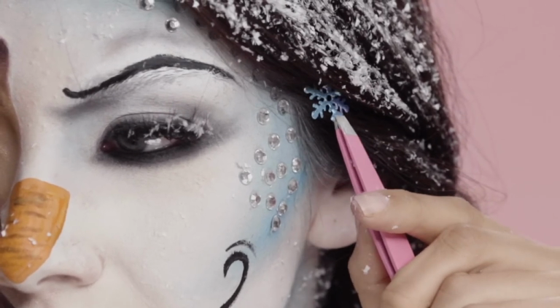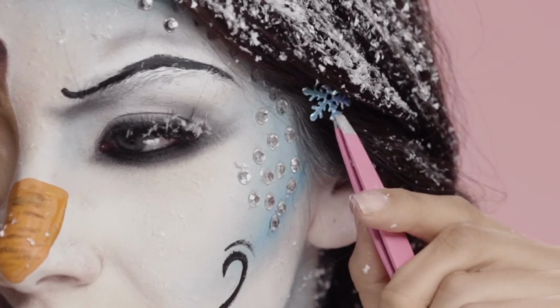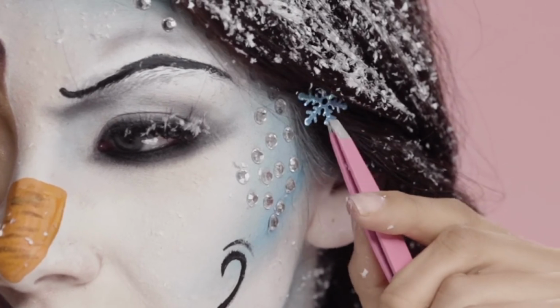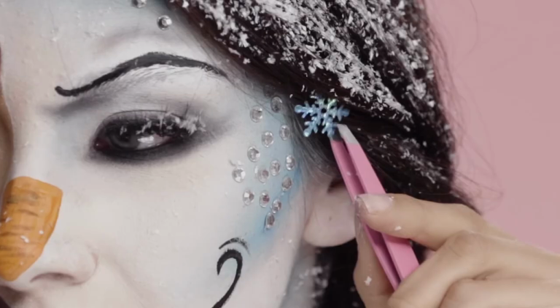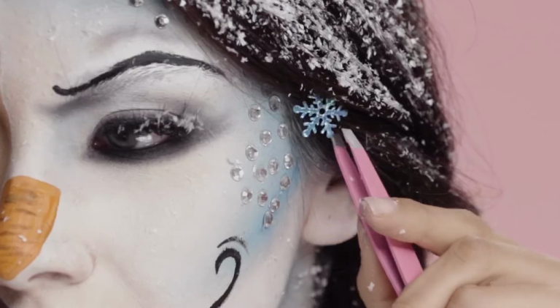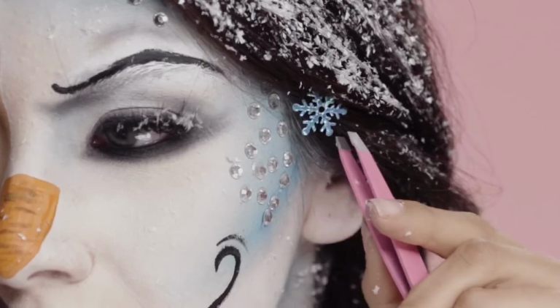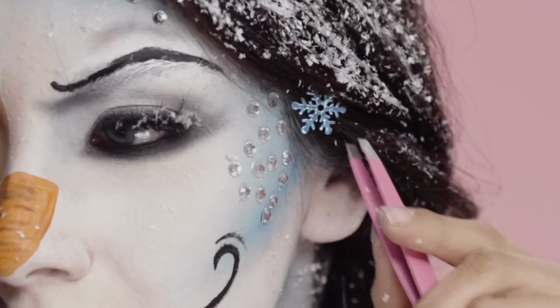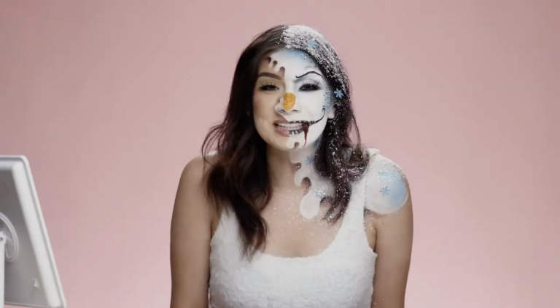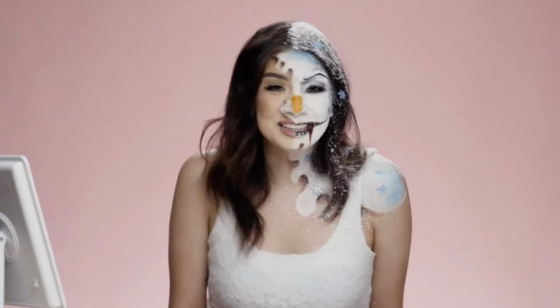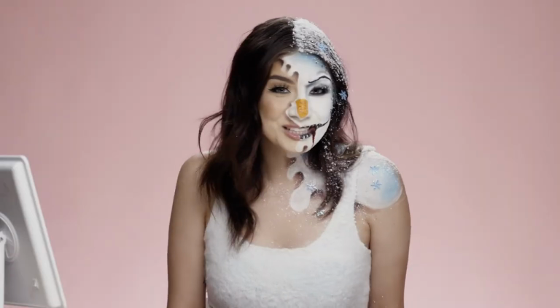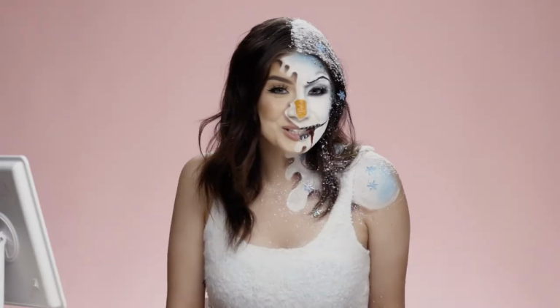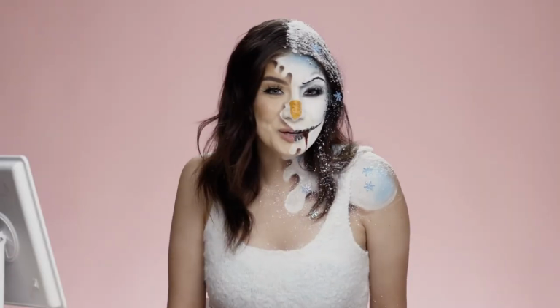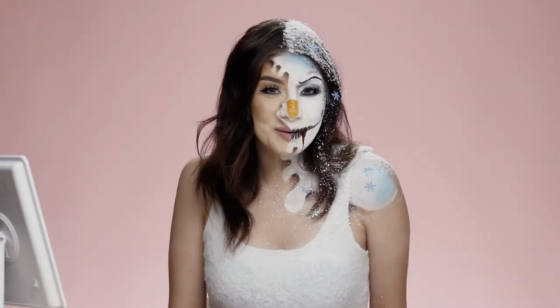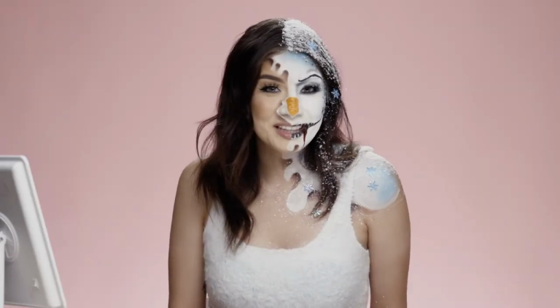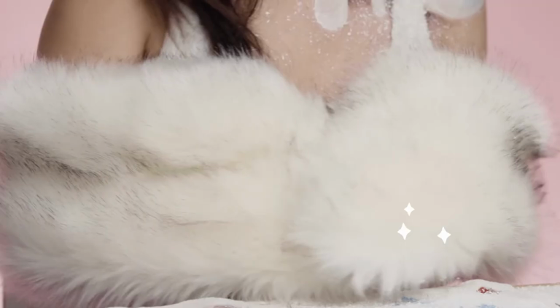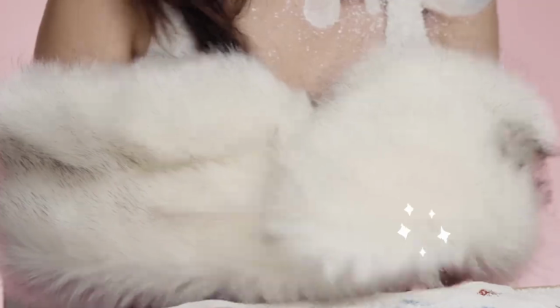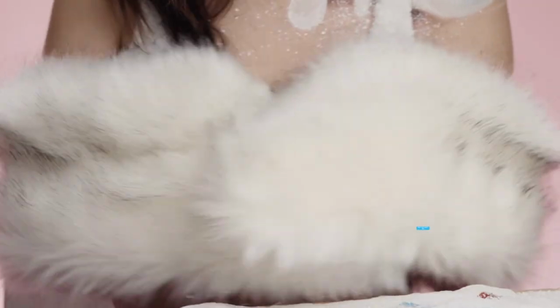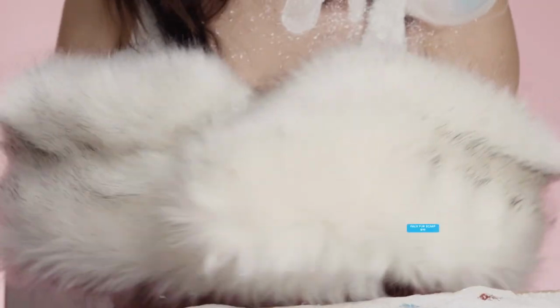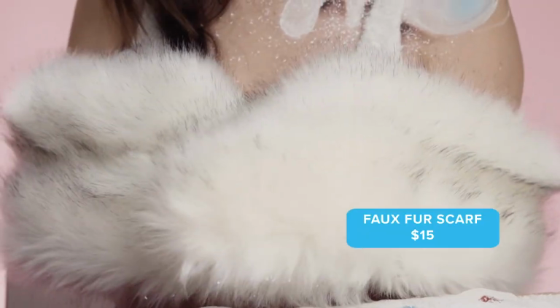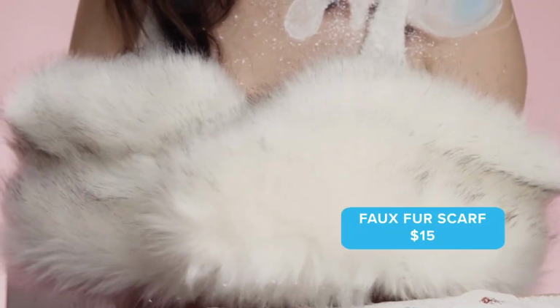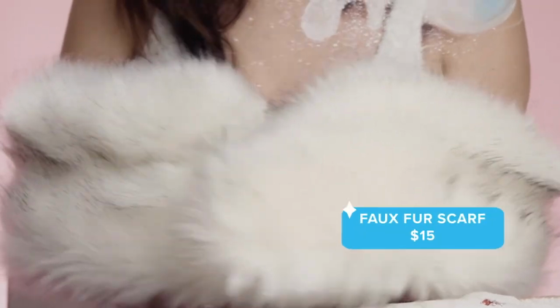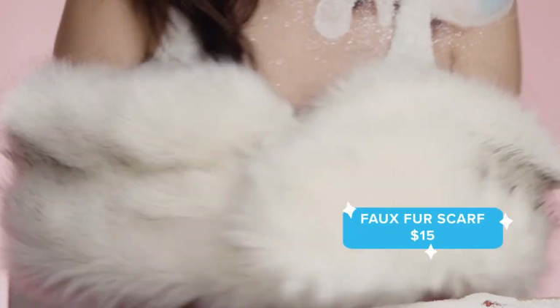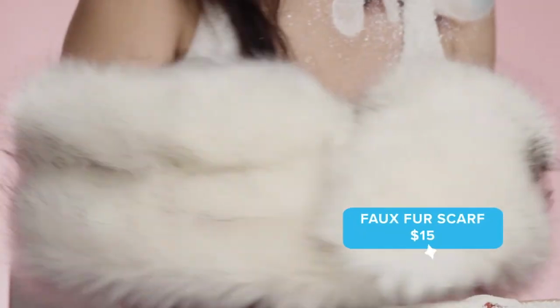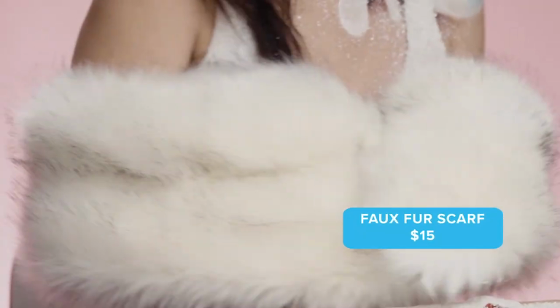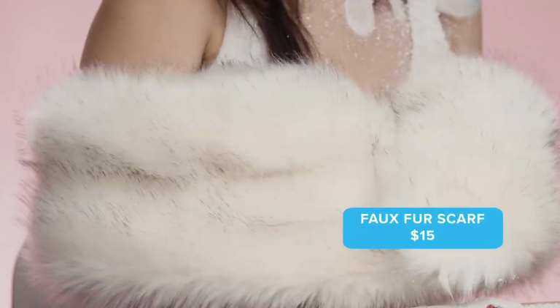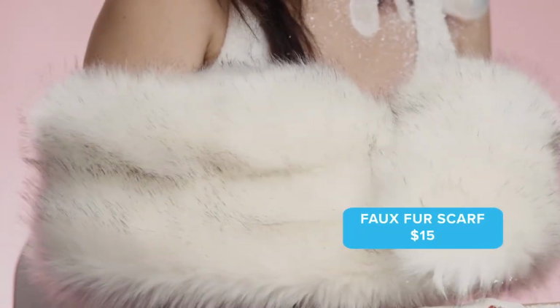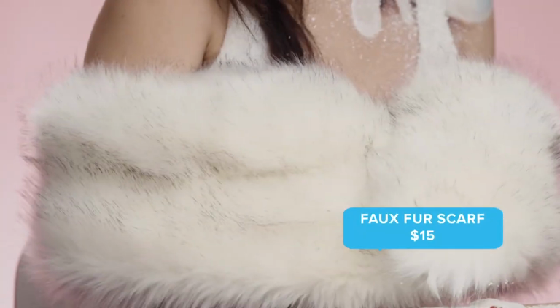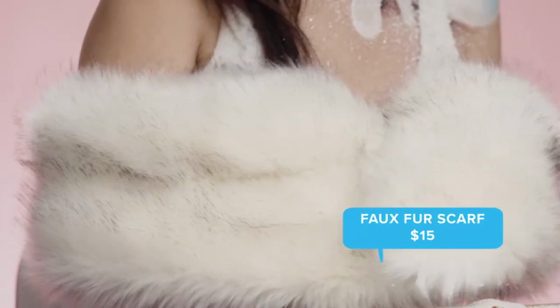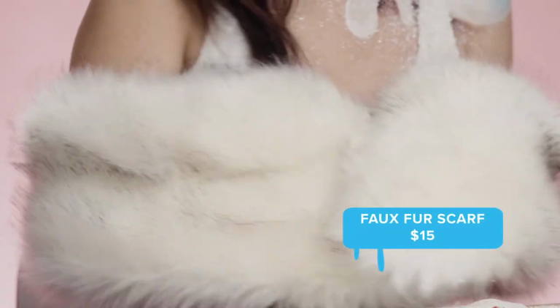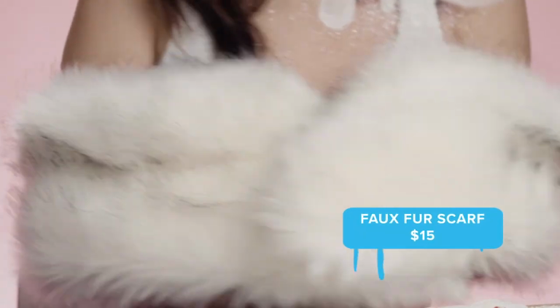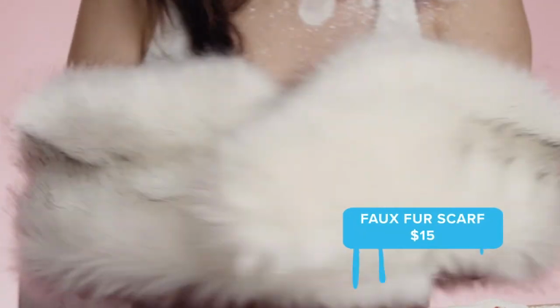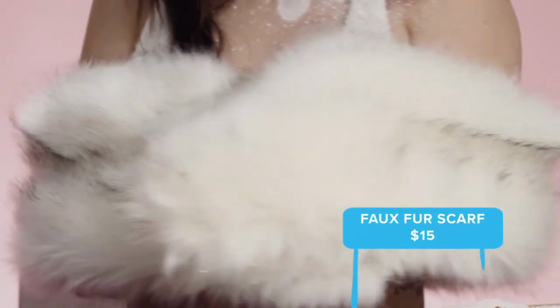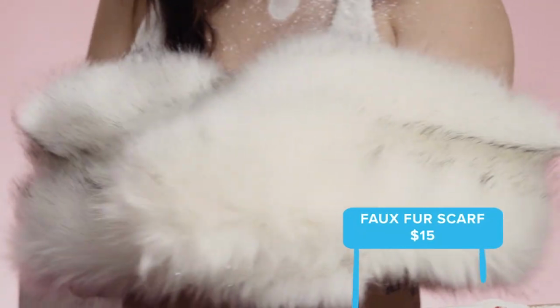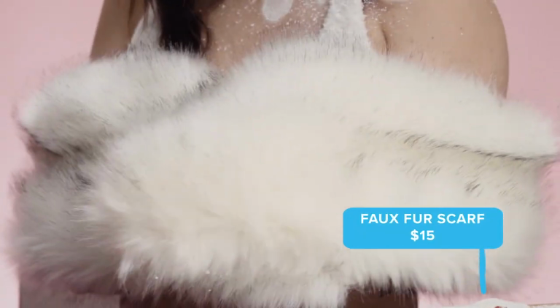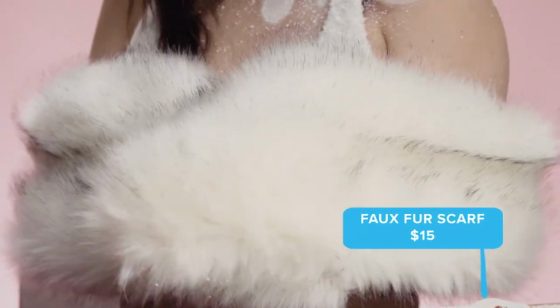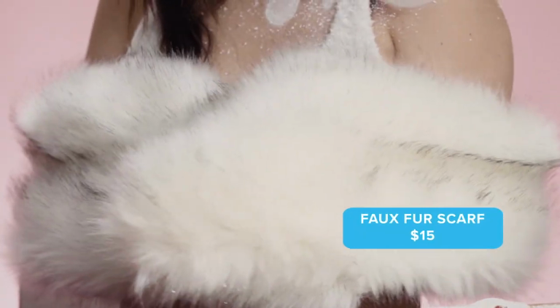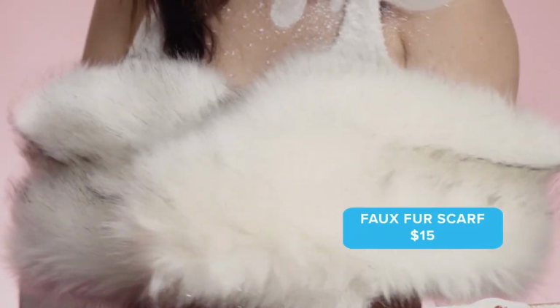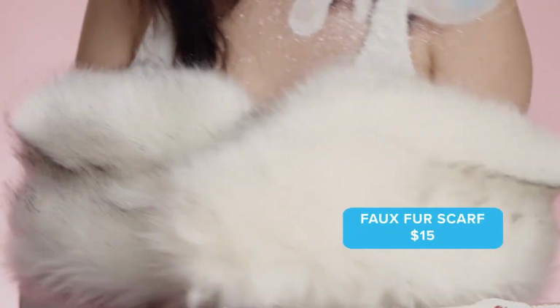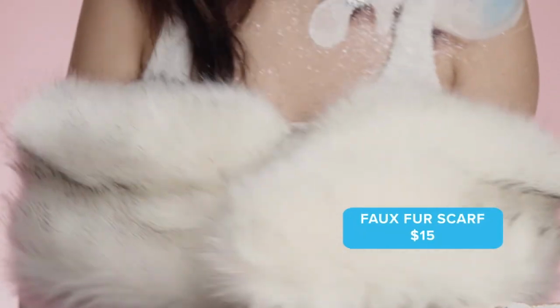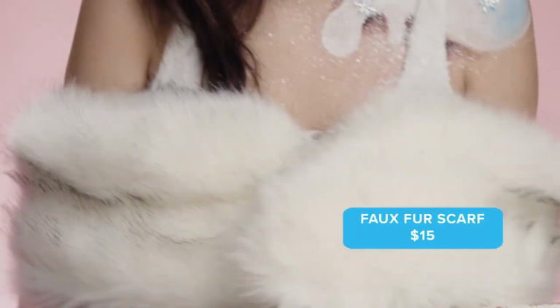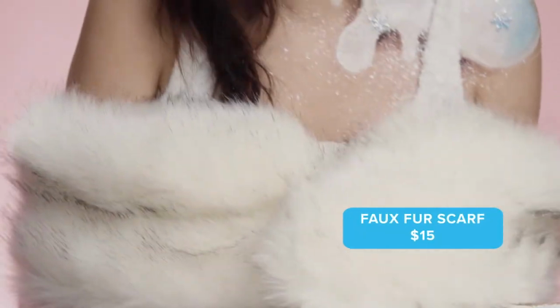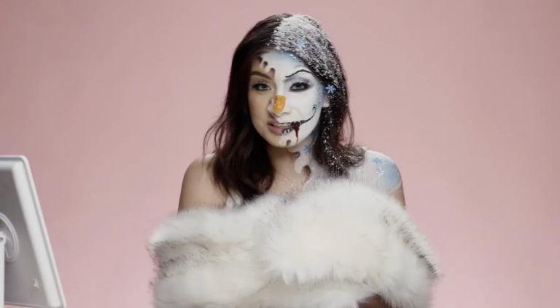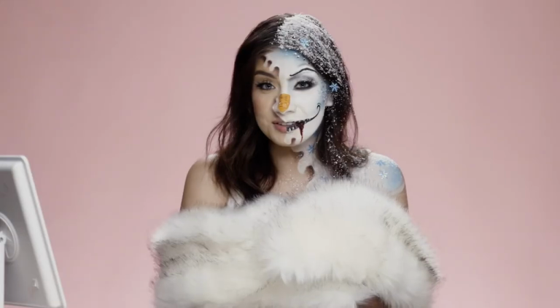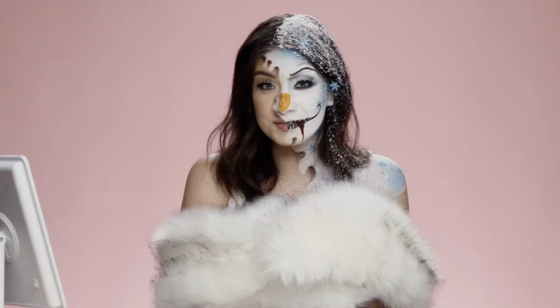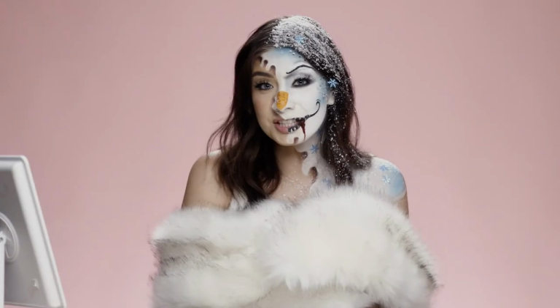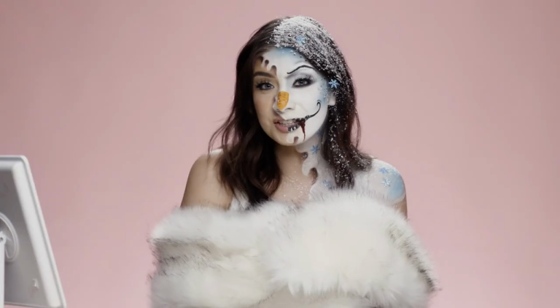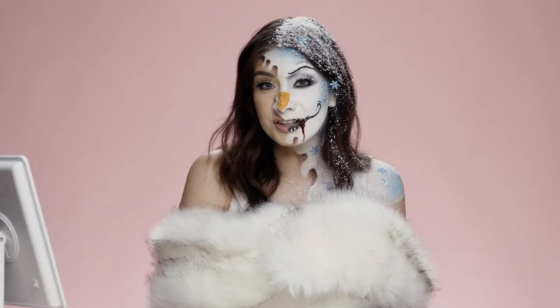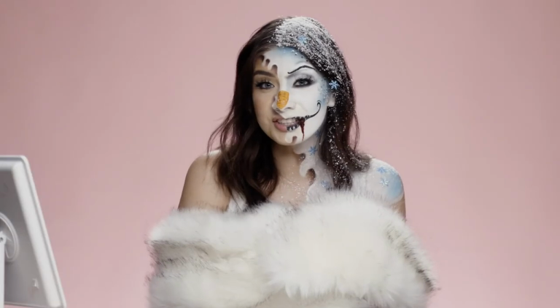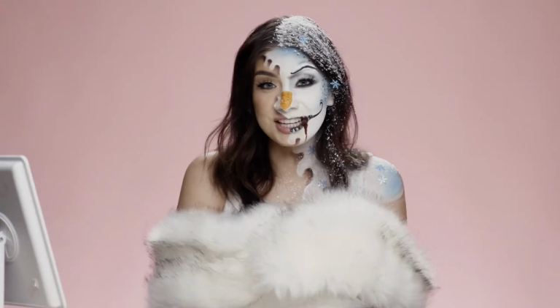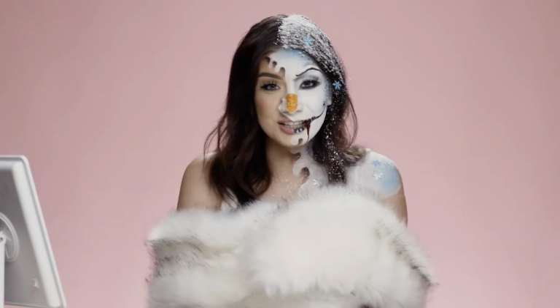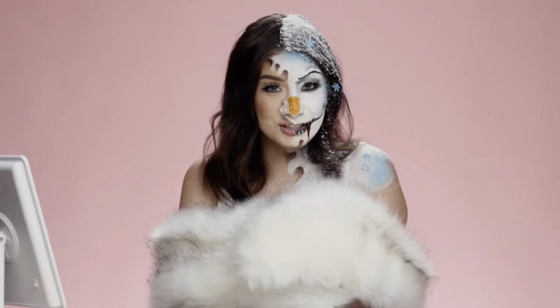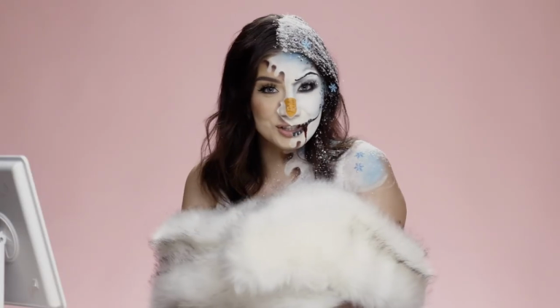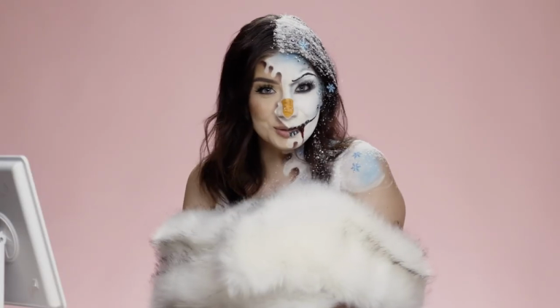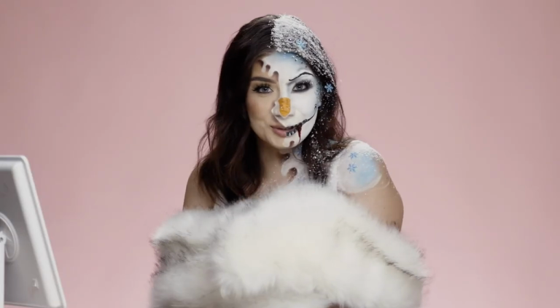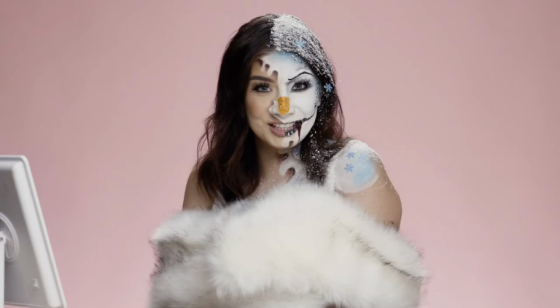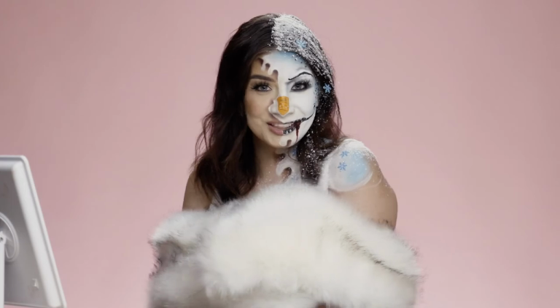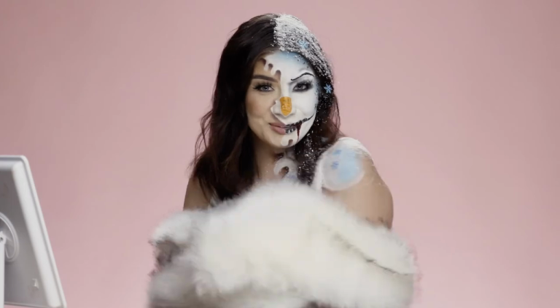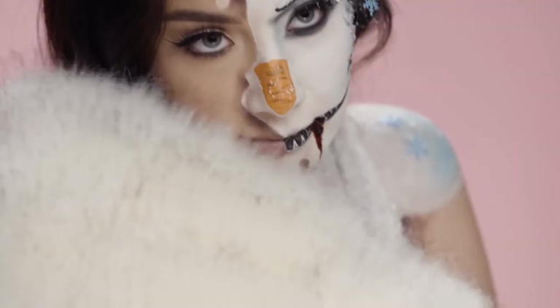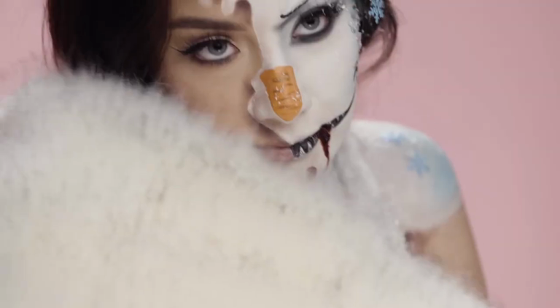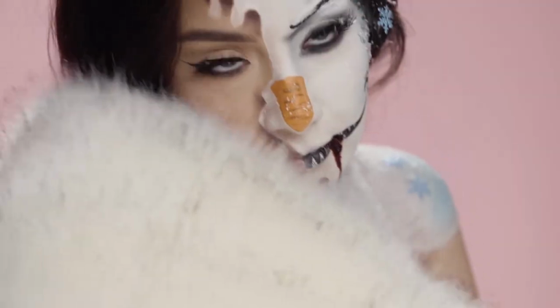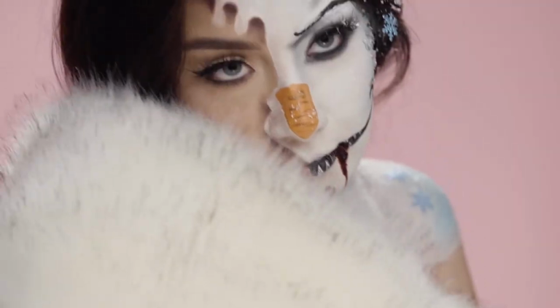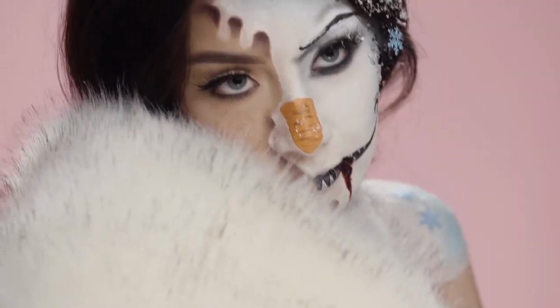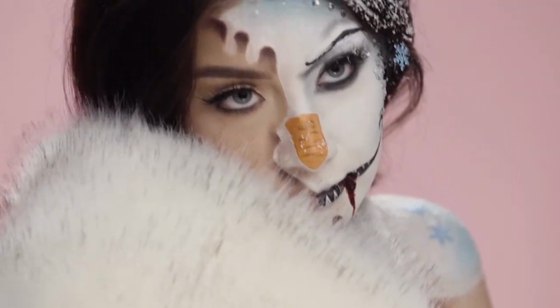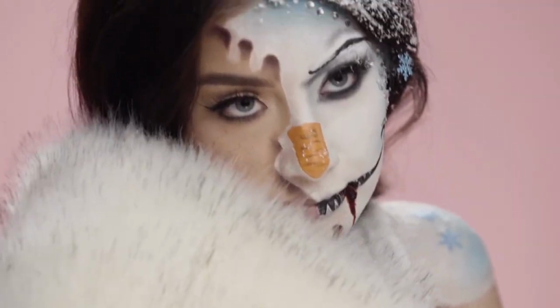And to complete this snowman look, I got this faux fur scarf from Wish. This was only $15 and it looks super cute.